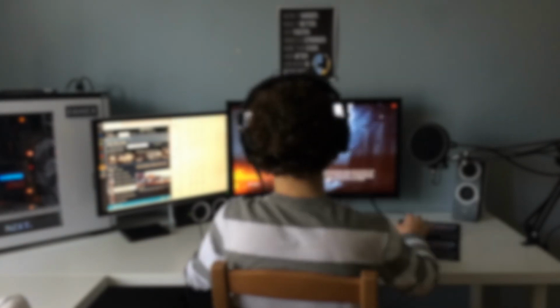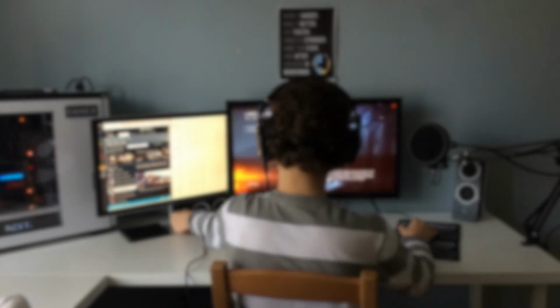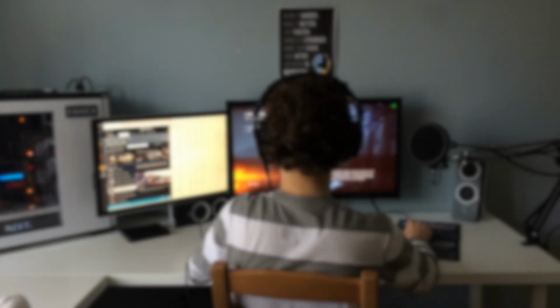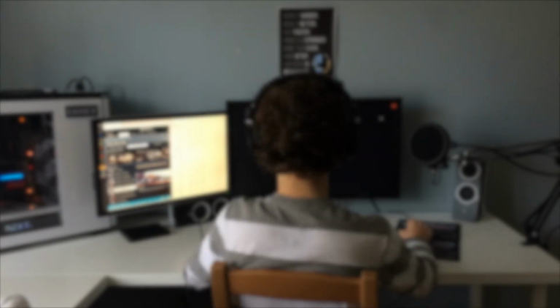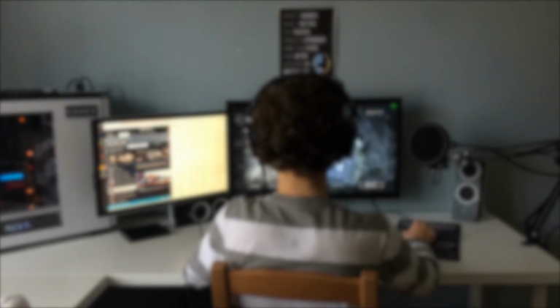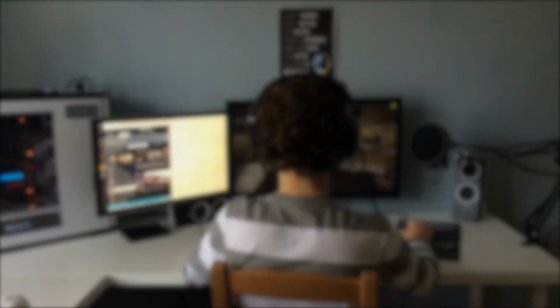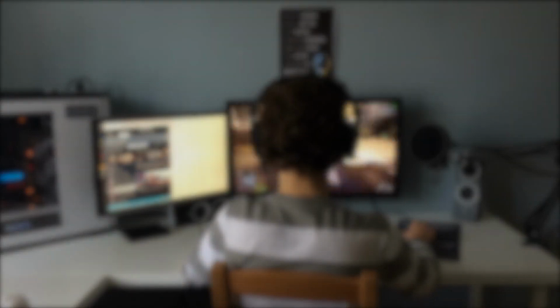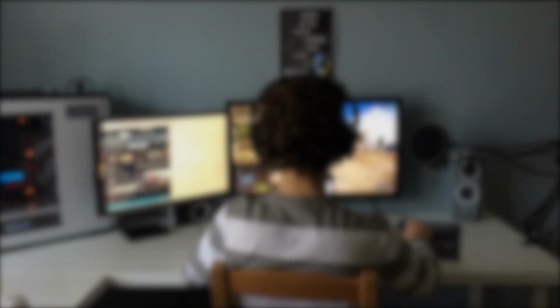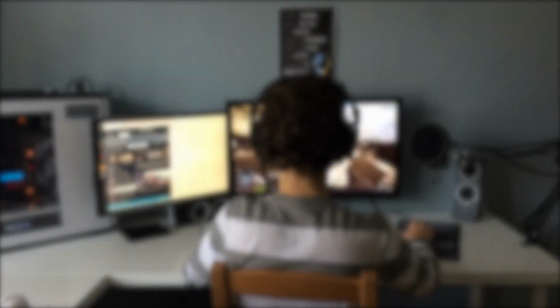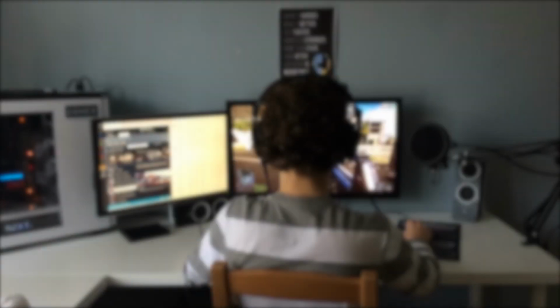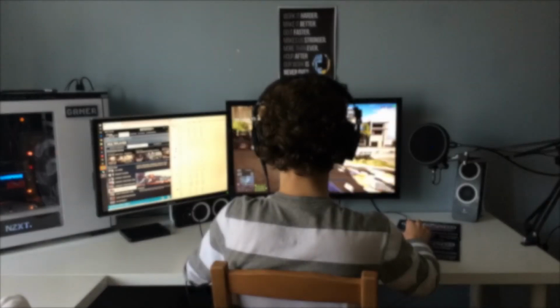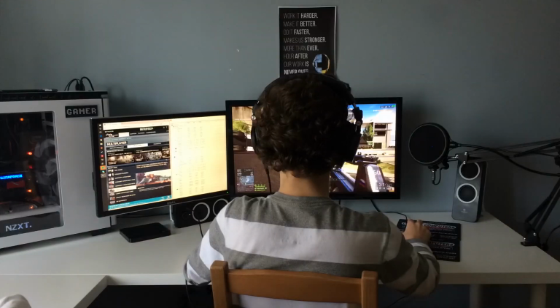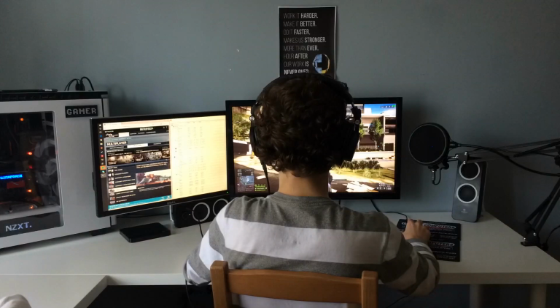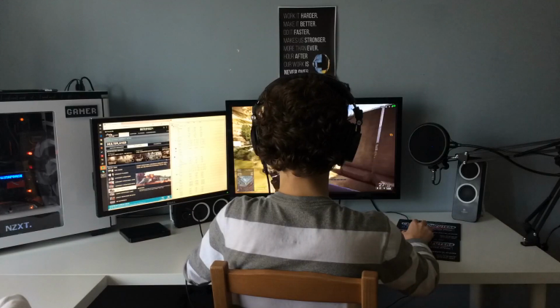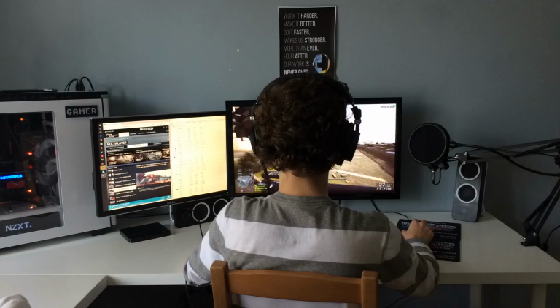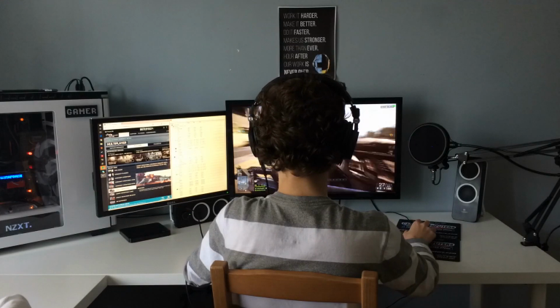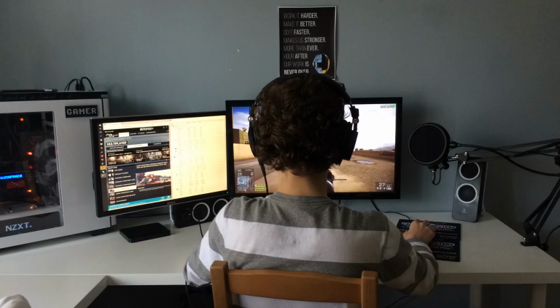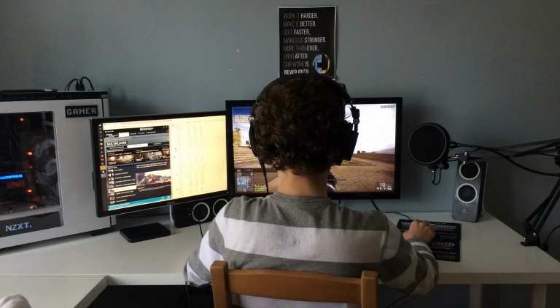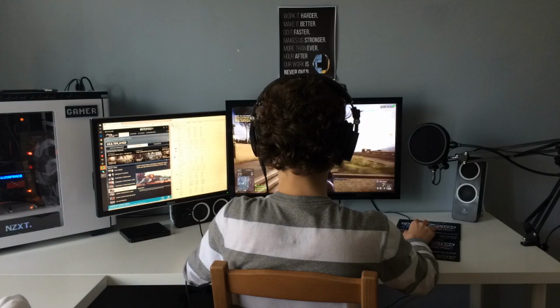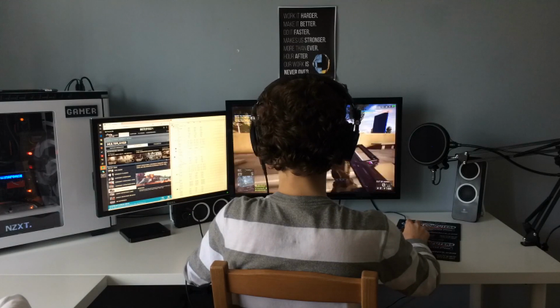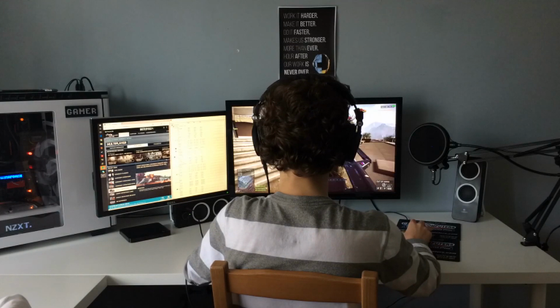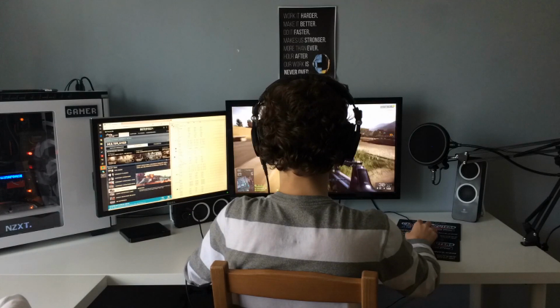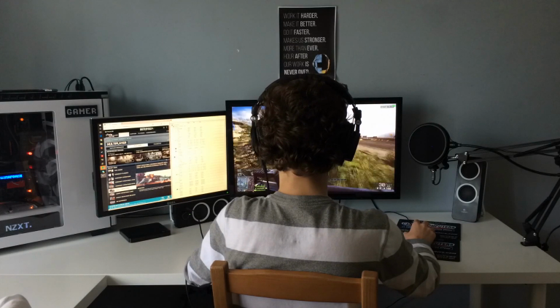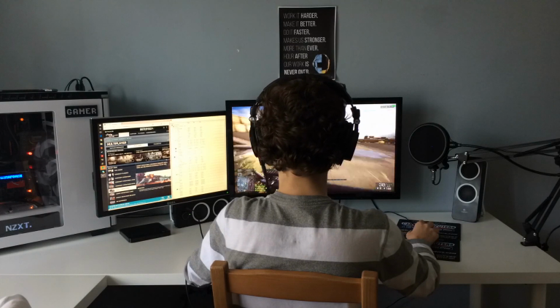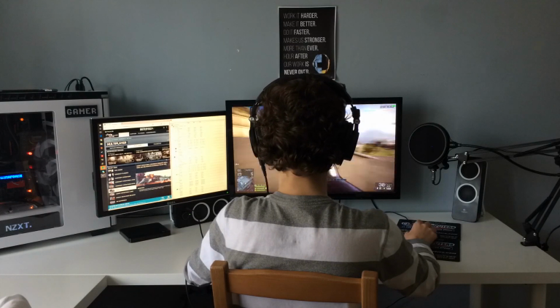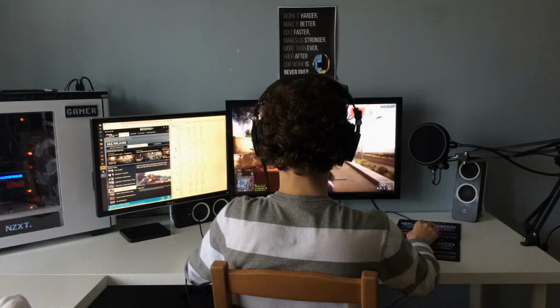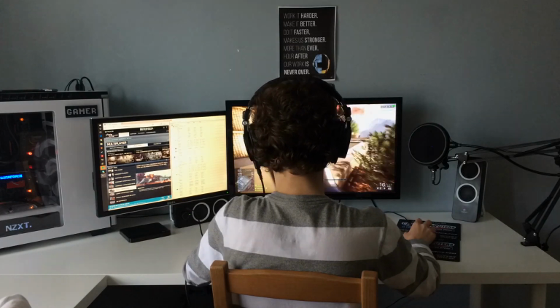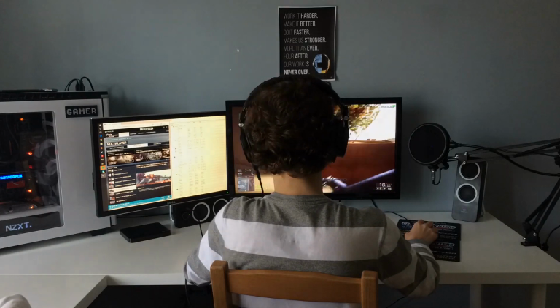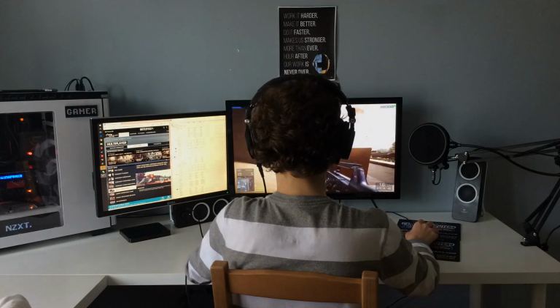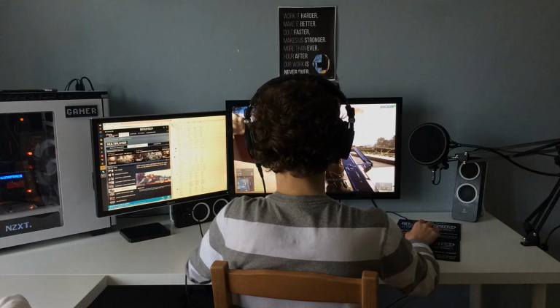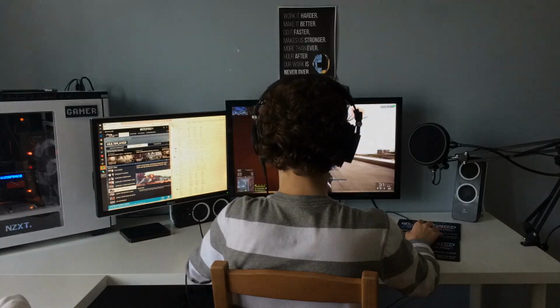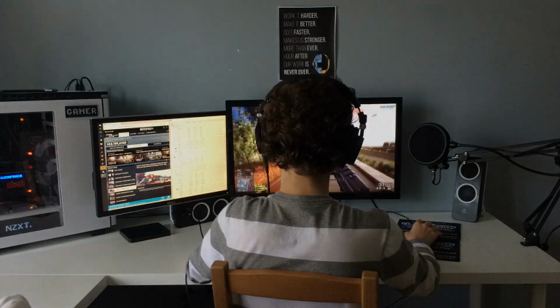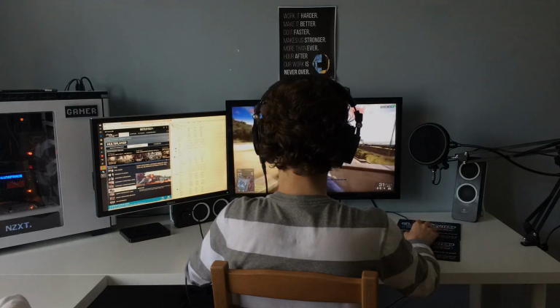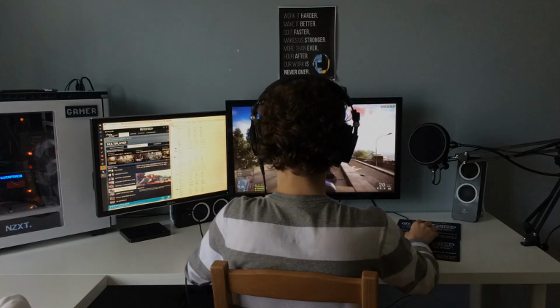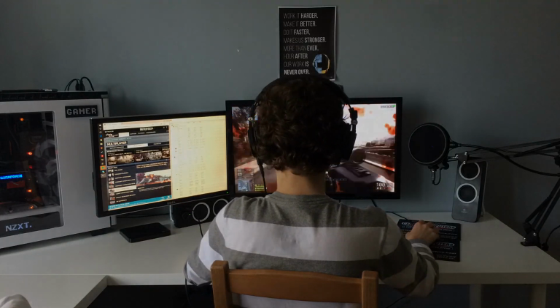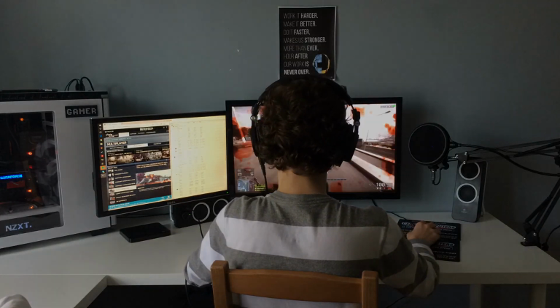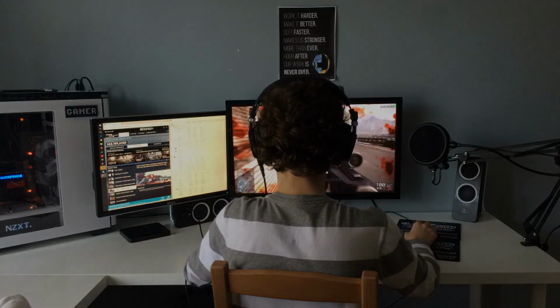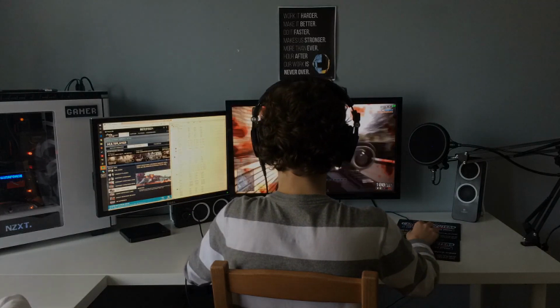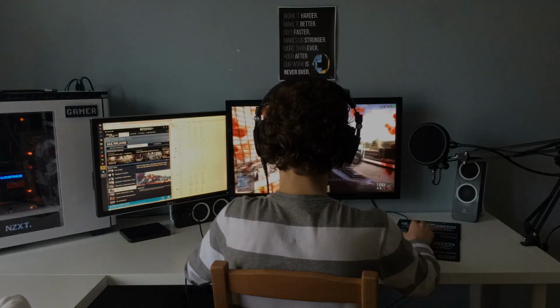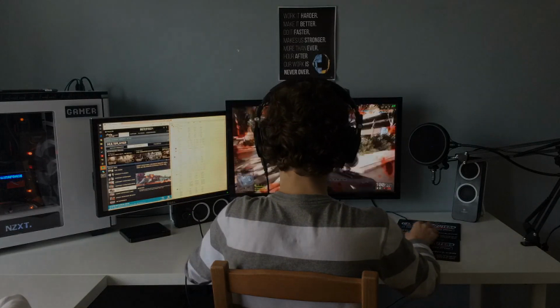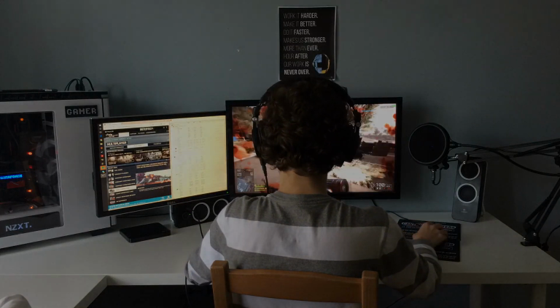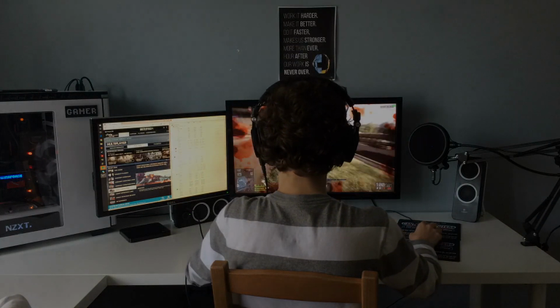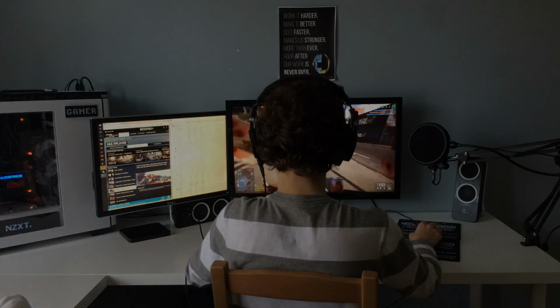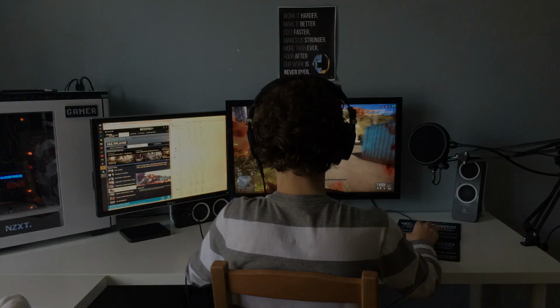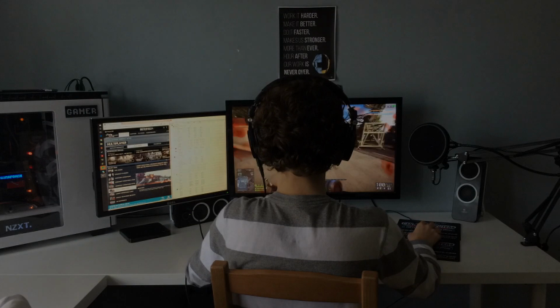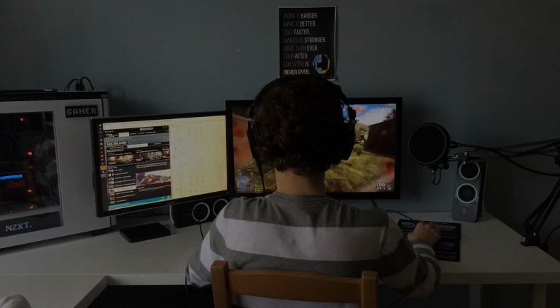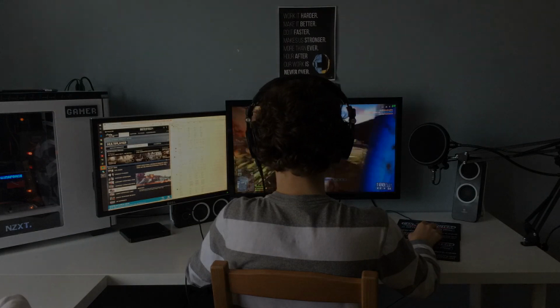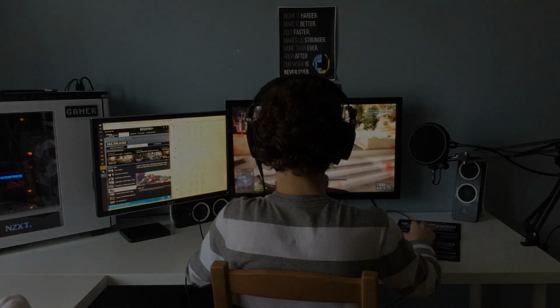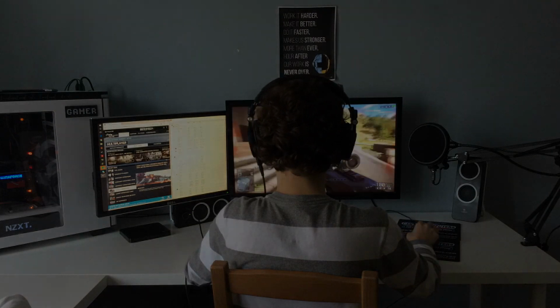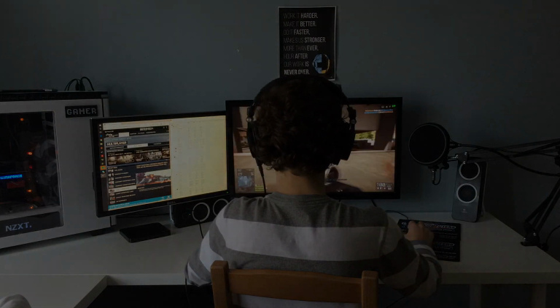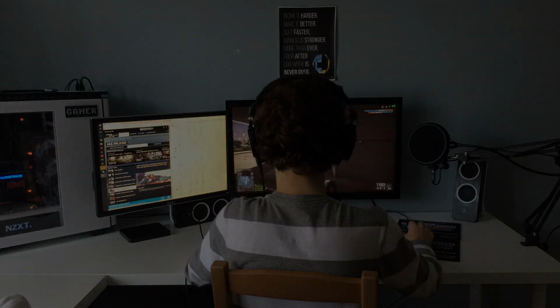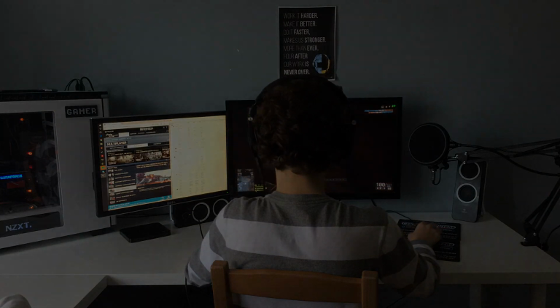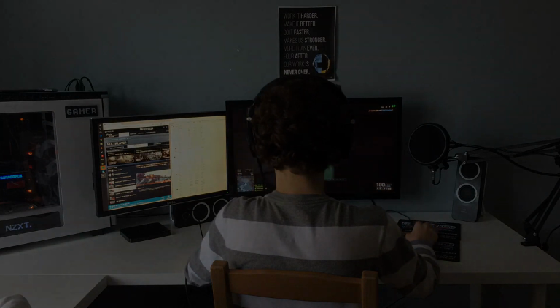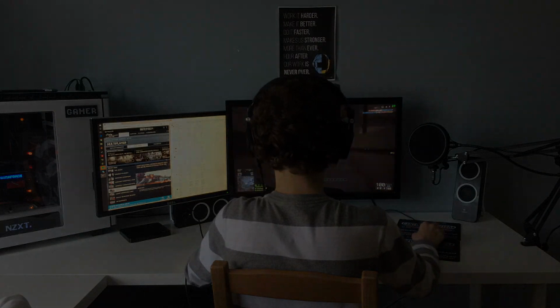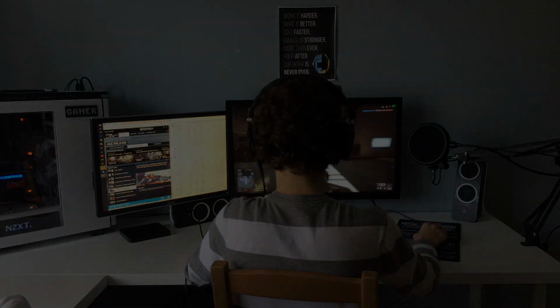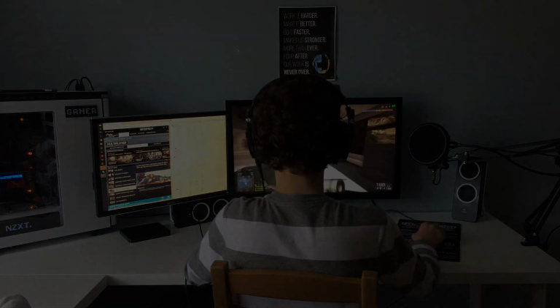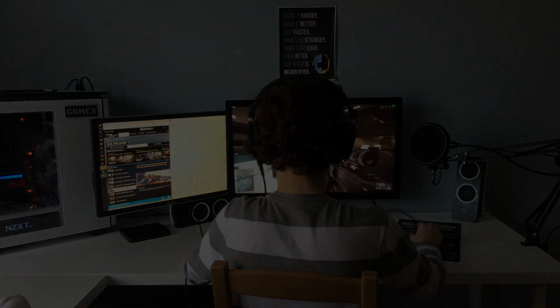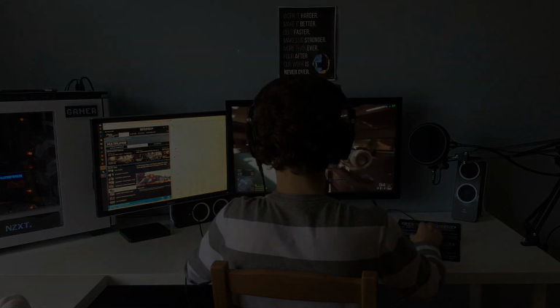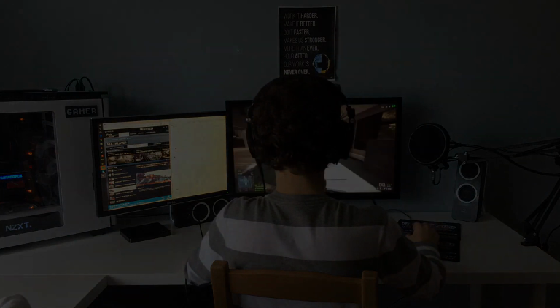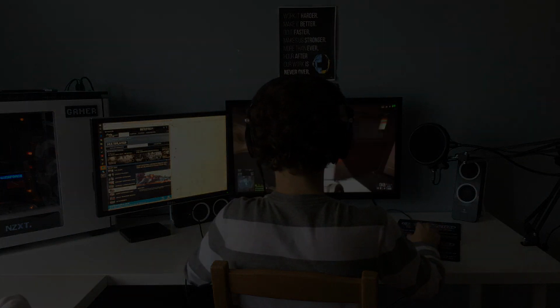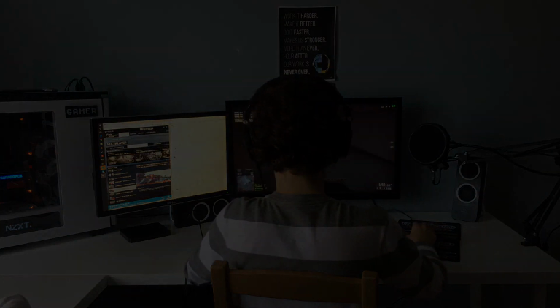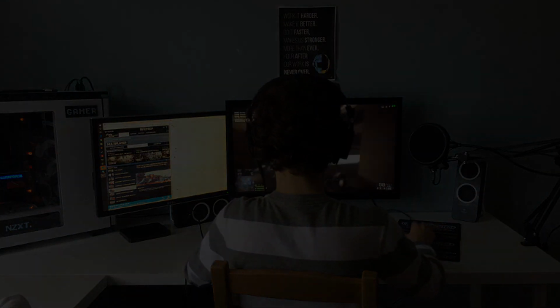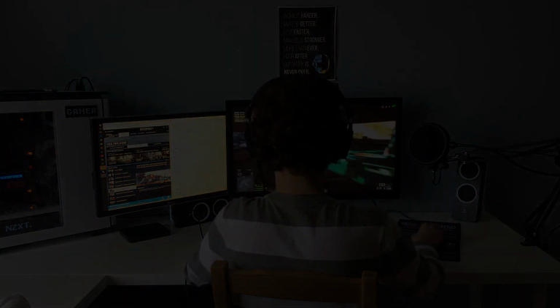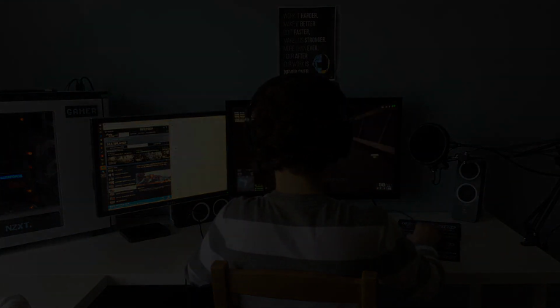It has been a pleasure using the M50Xs while video editing, casually listening to music, and during gameplay.